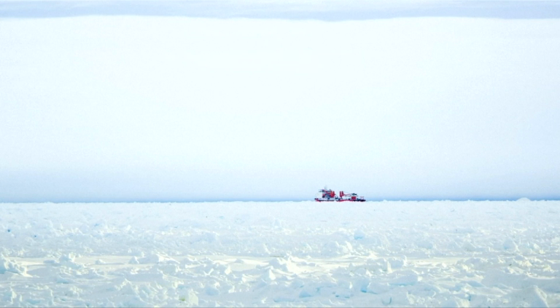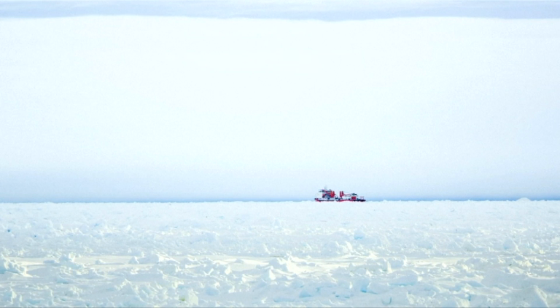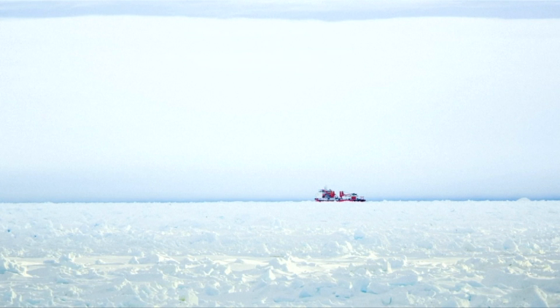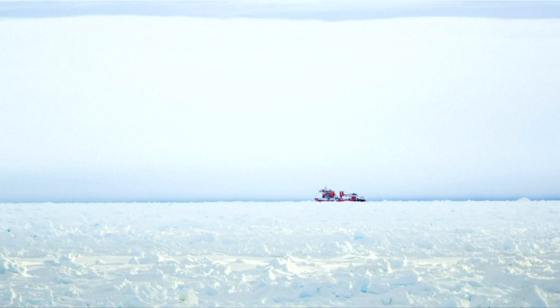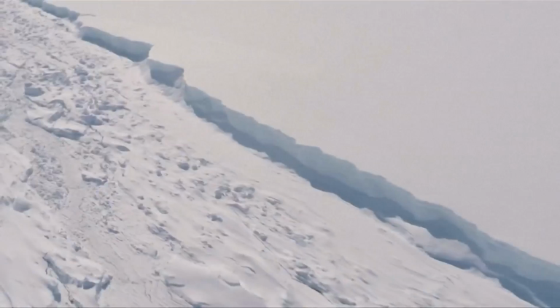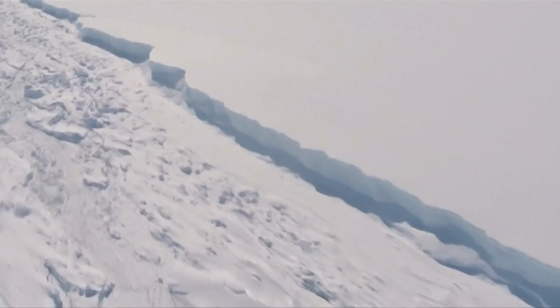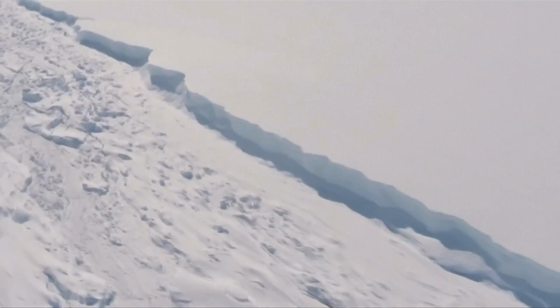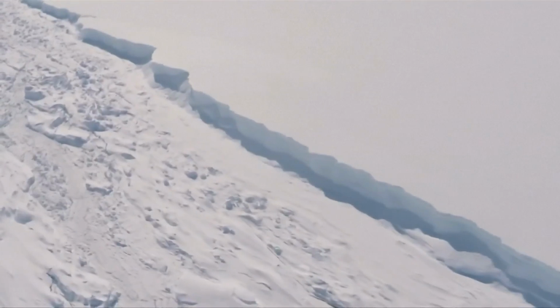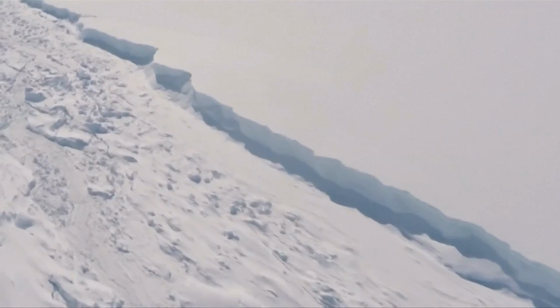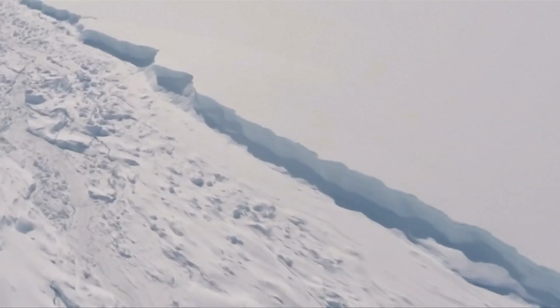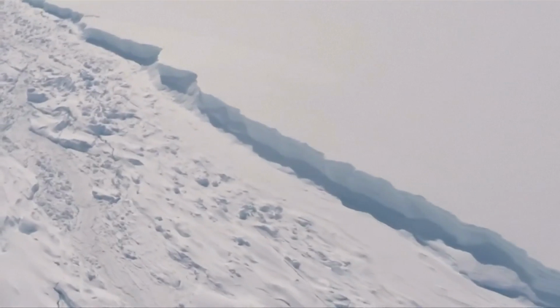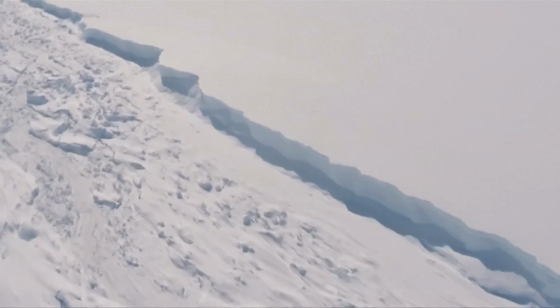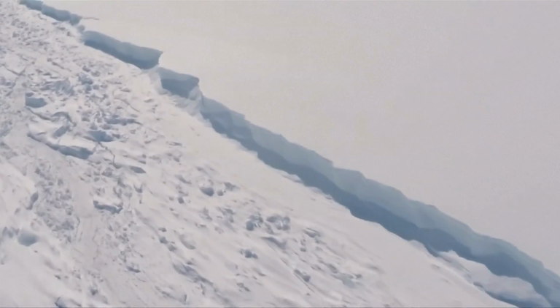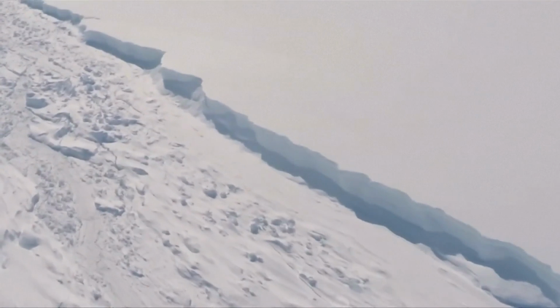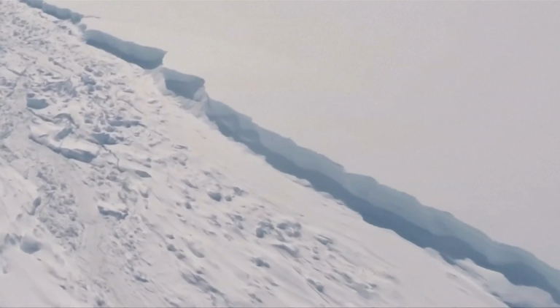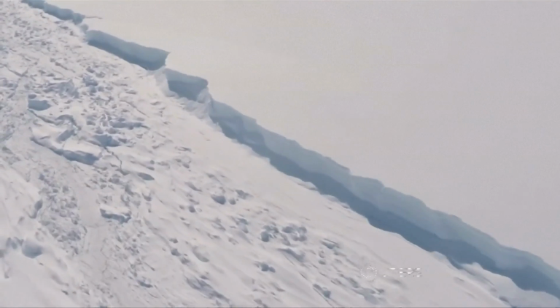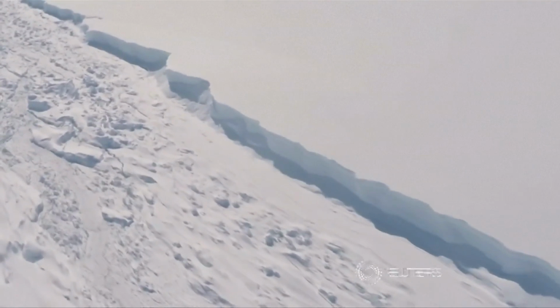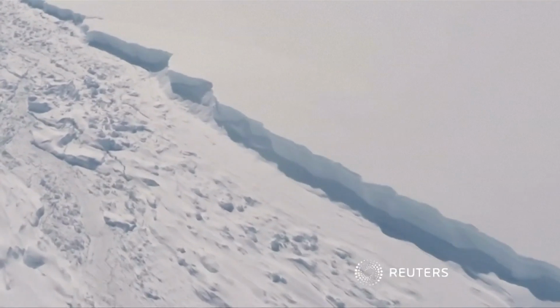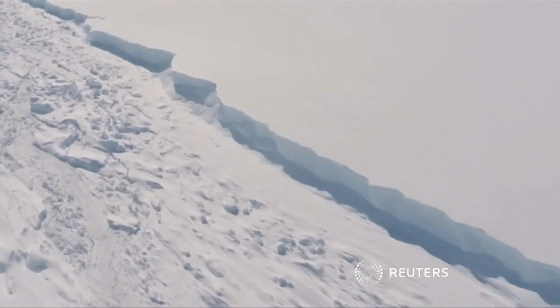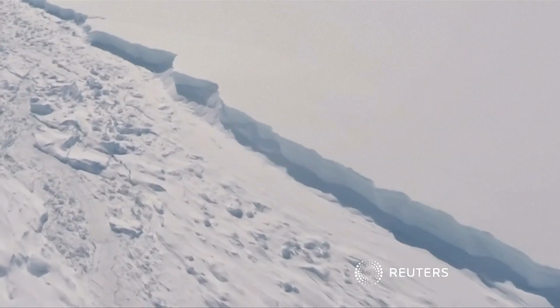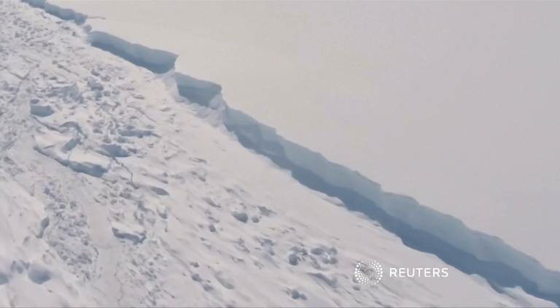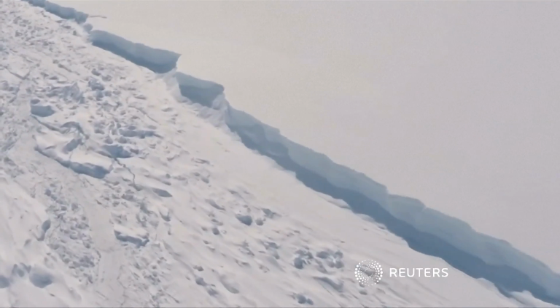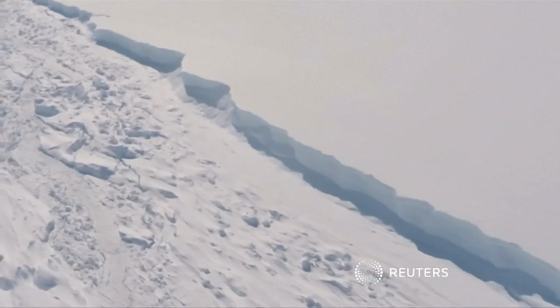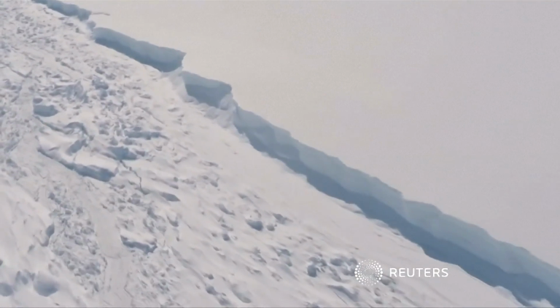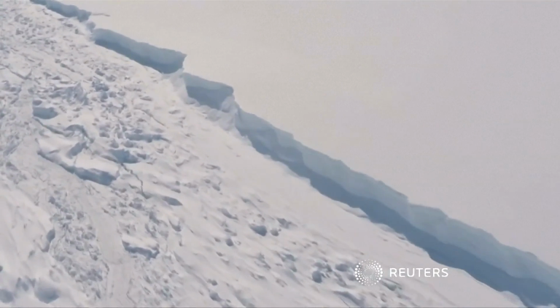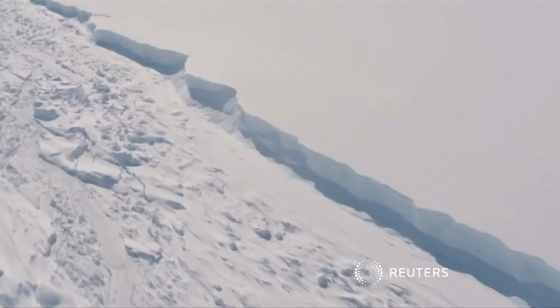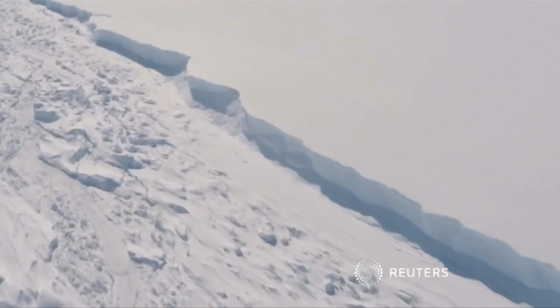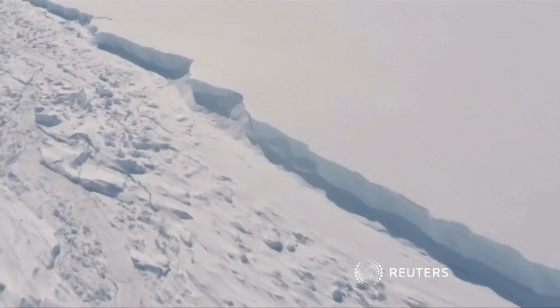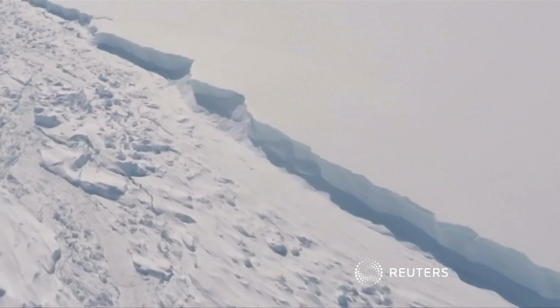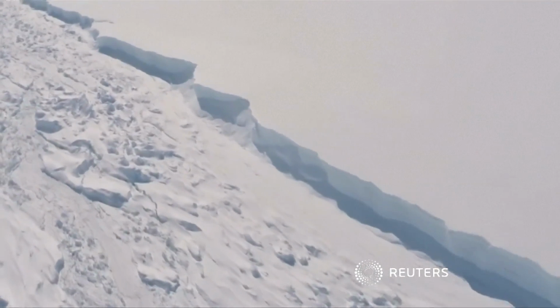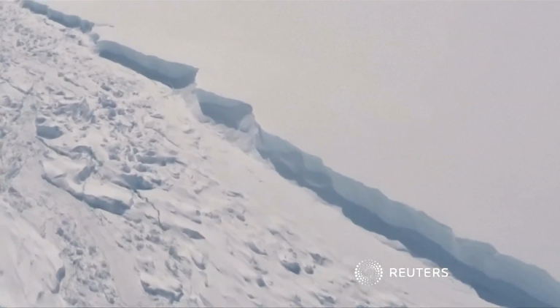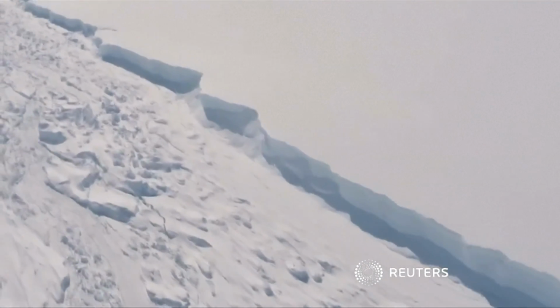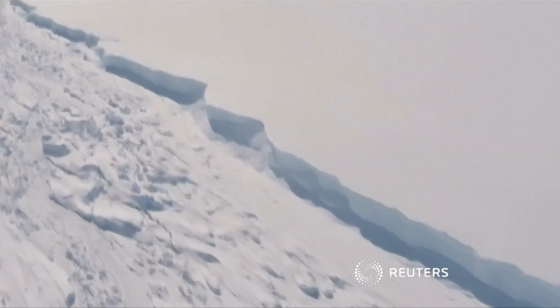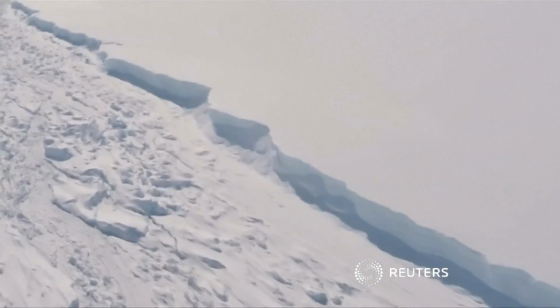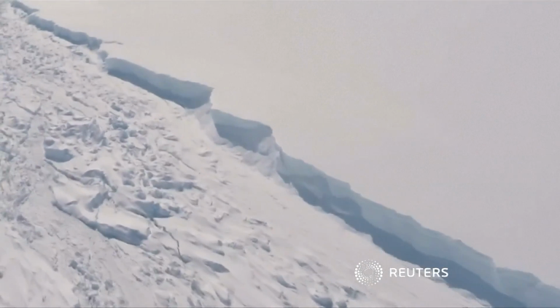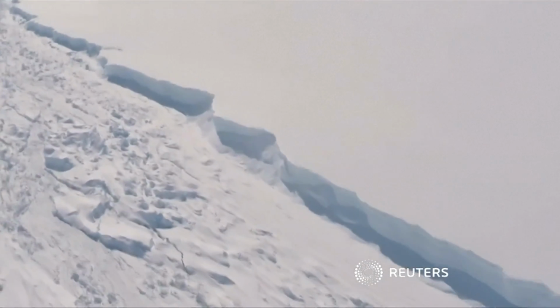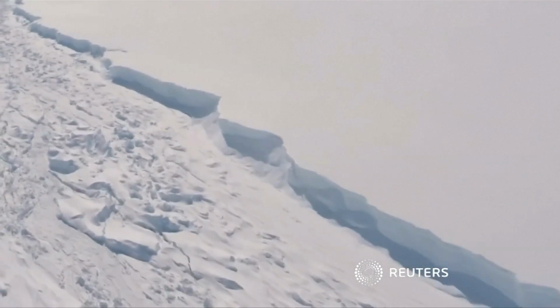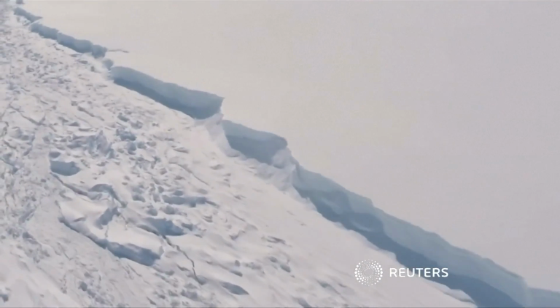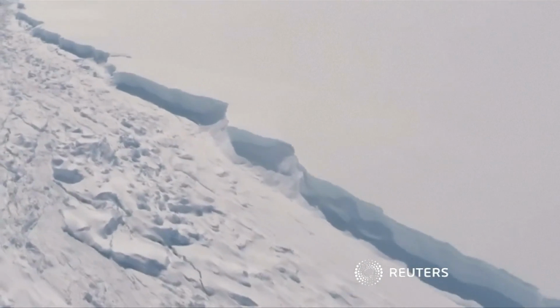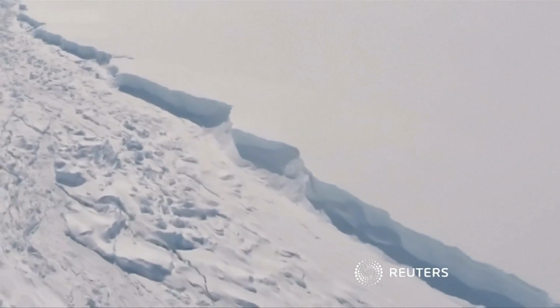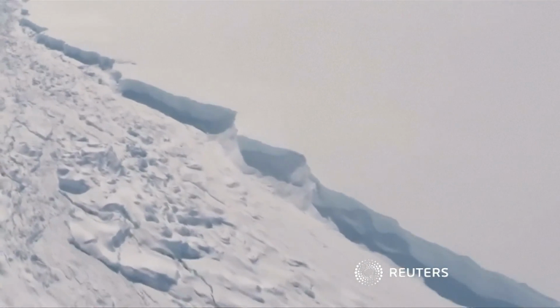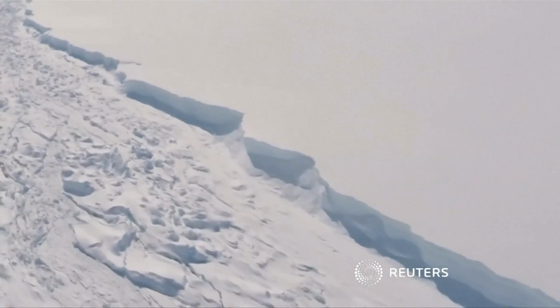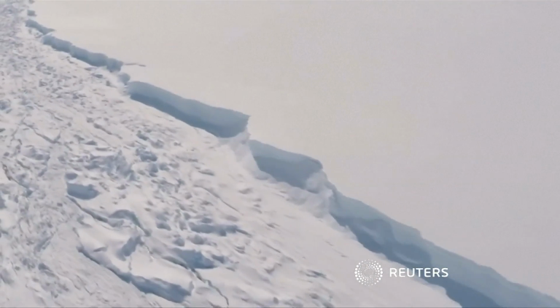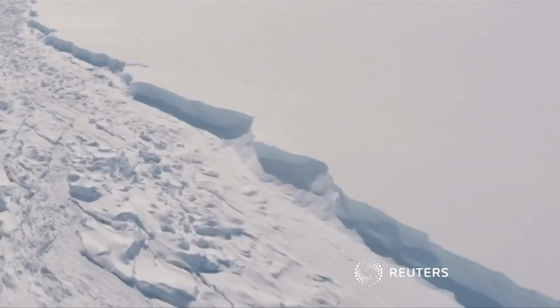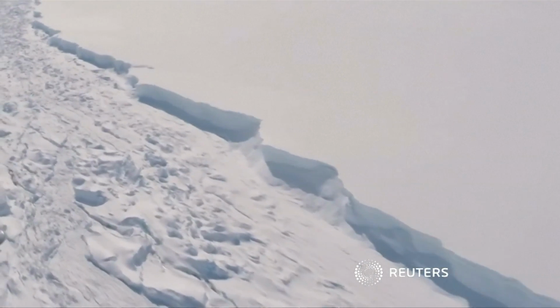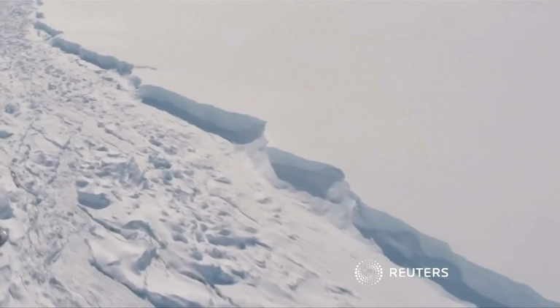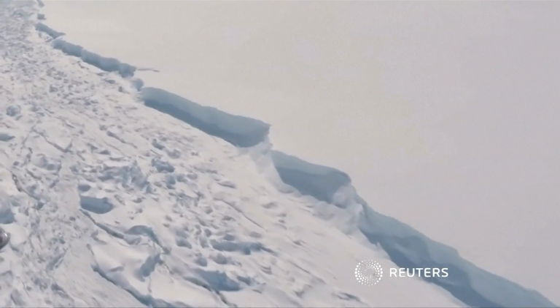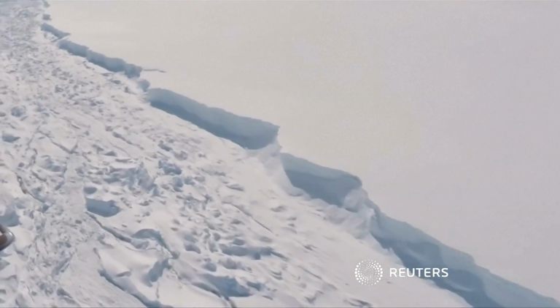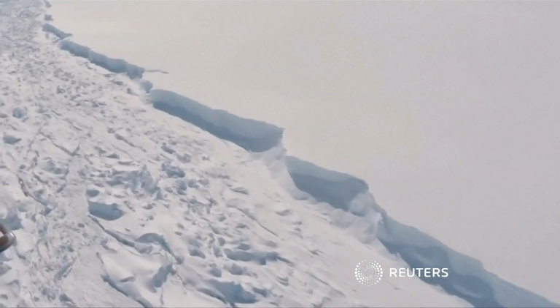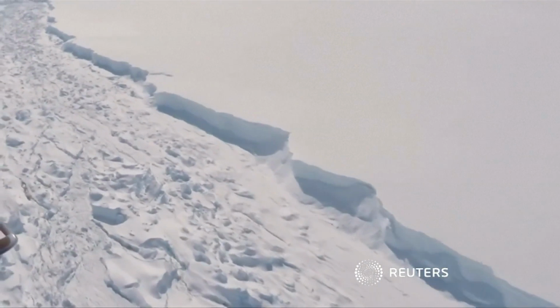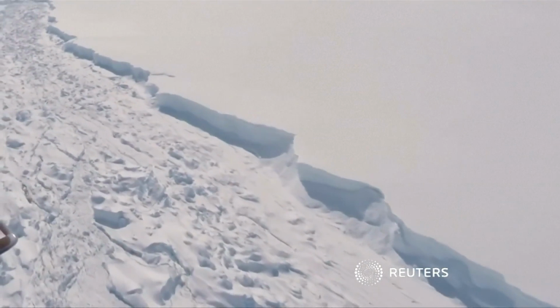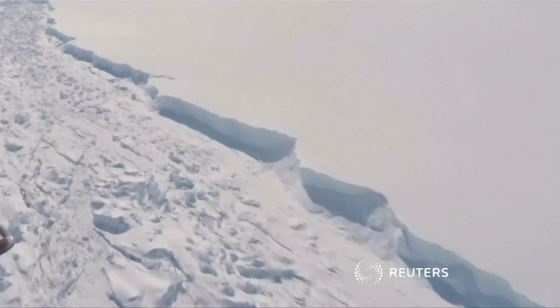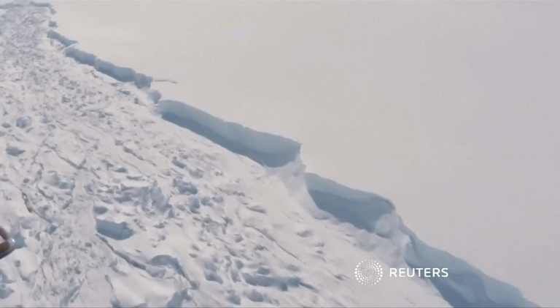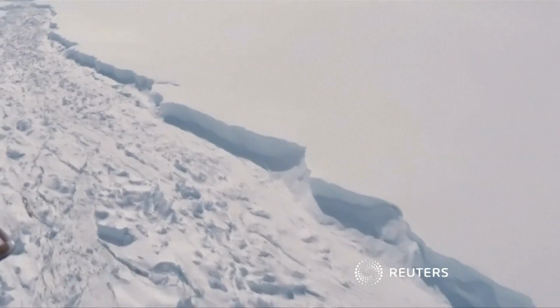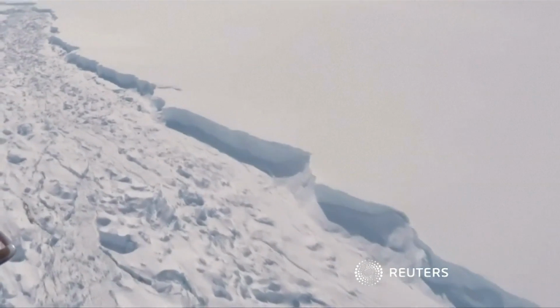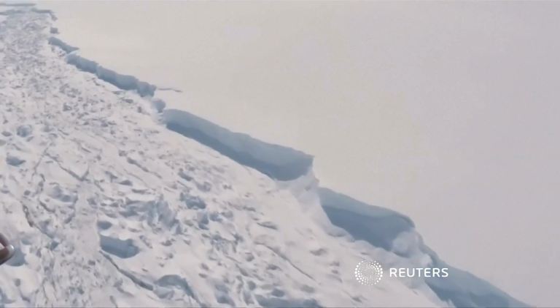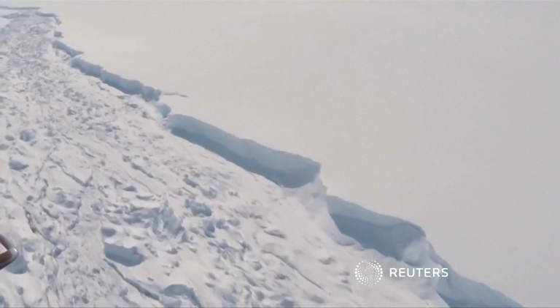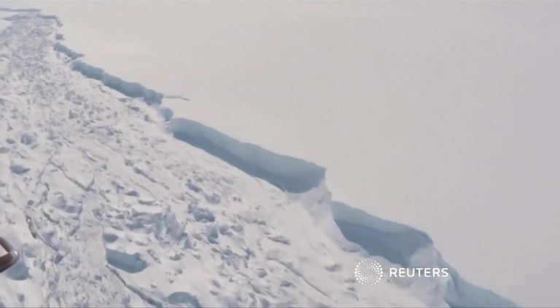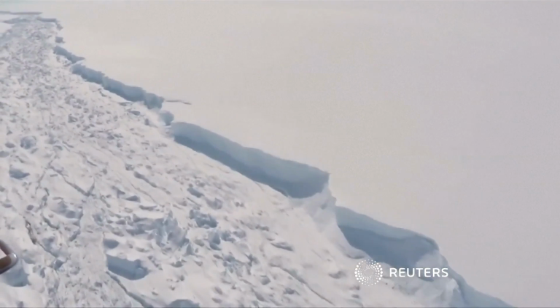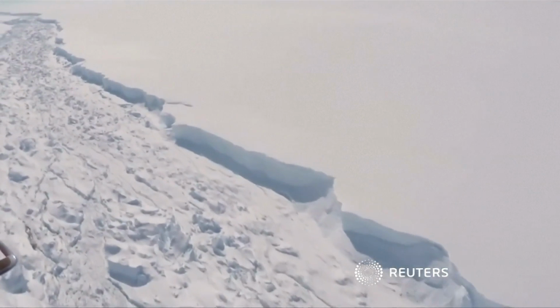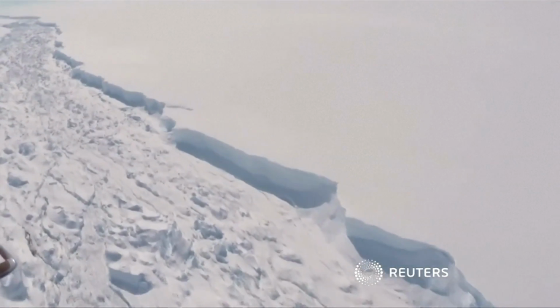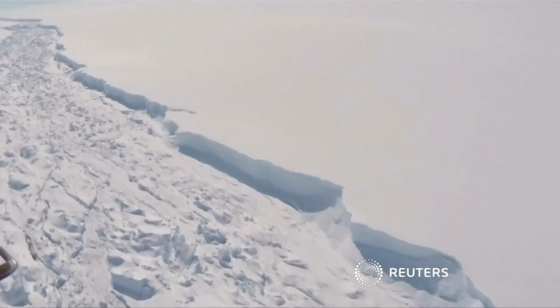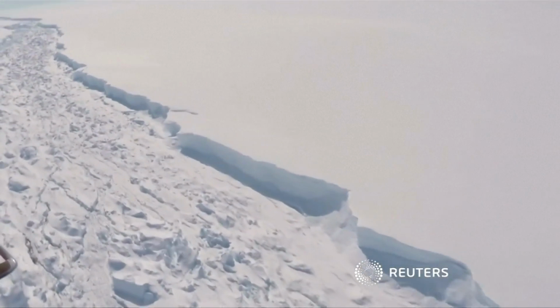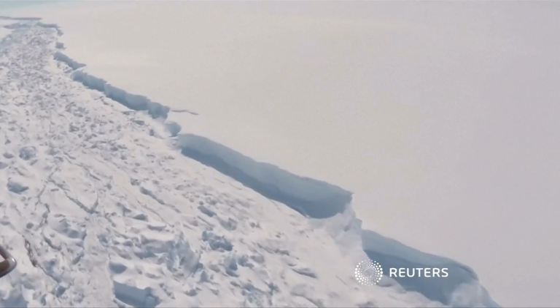There are fears that further breaking away of ice shelves could cause the glaciers that feed them to melt, causing sea levels to rise enormously.